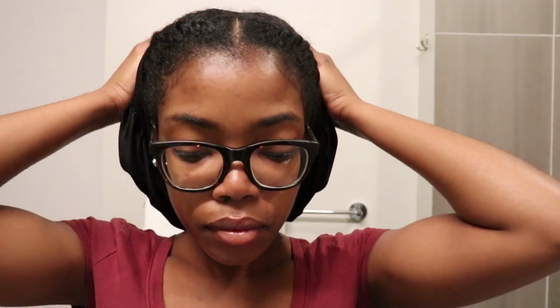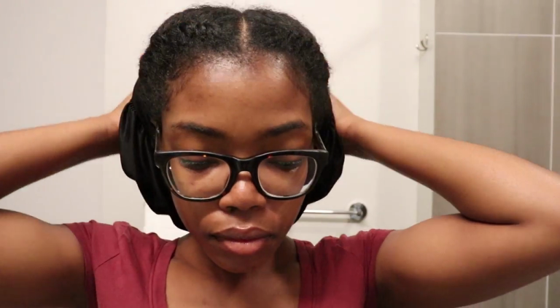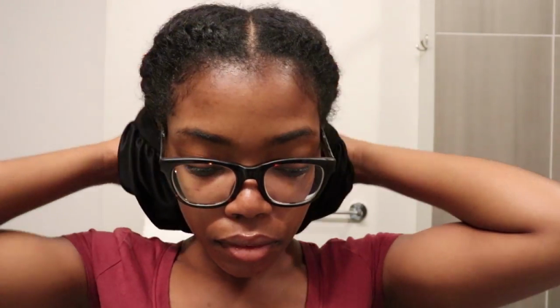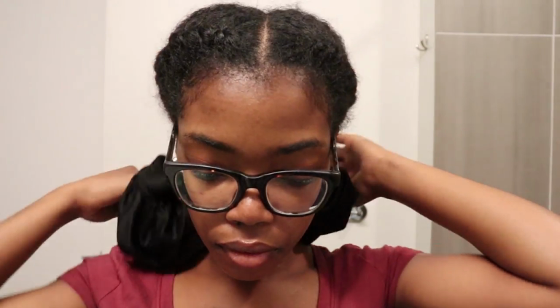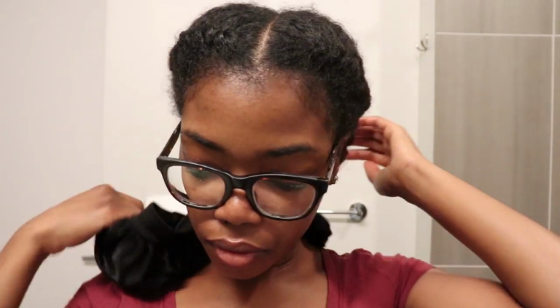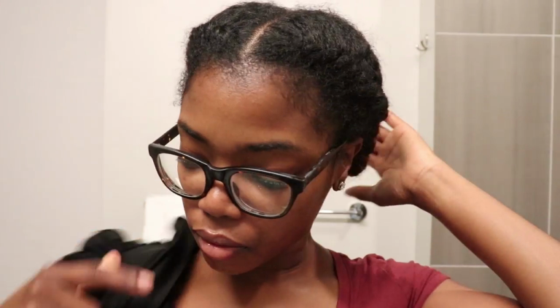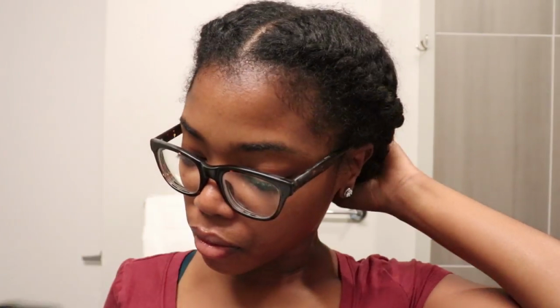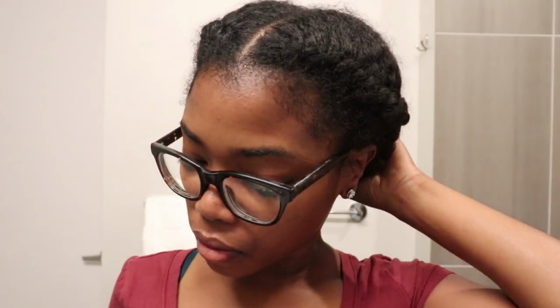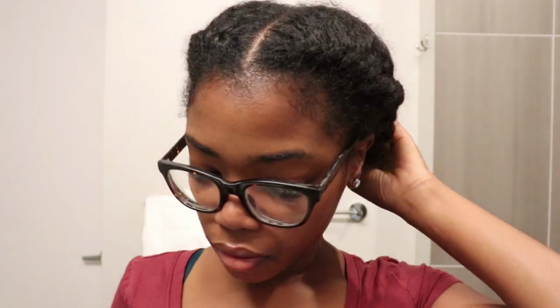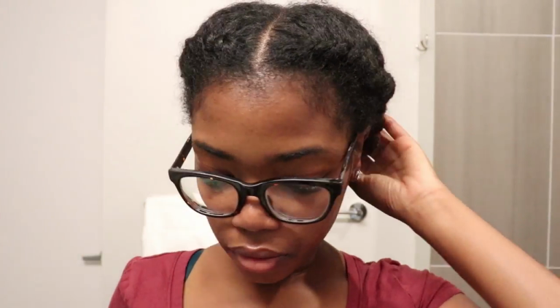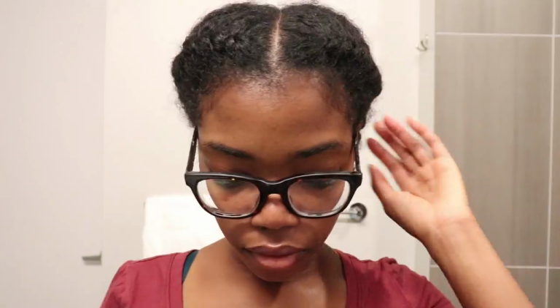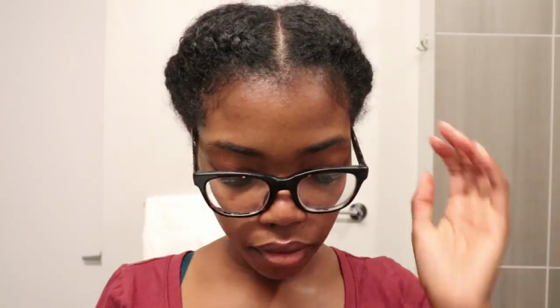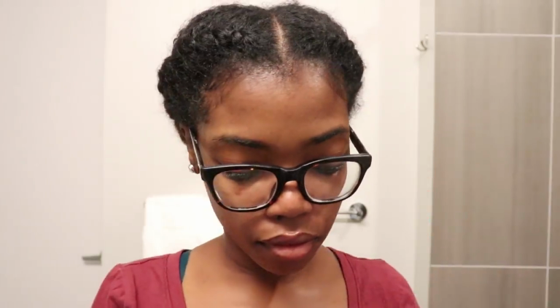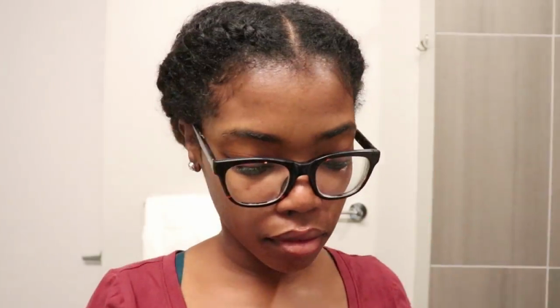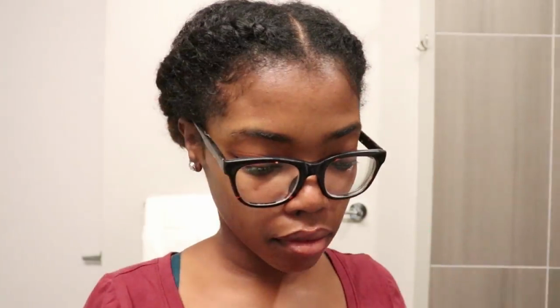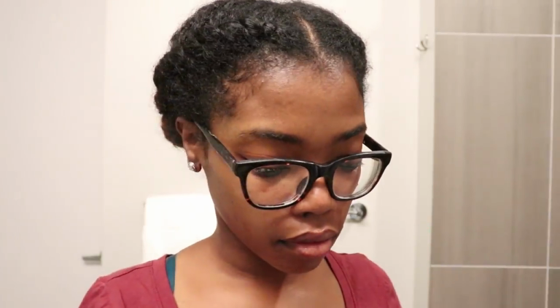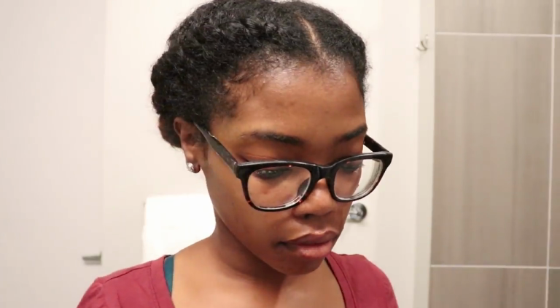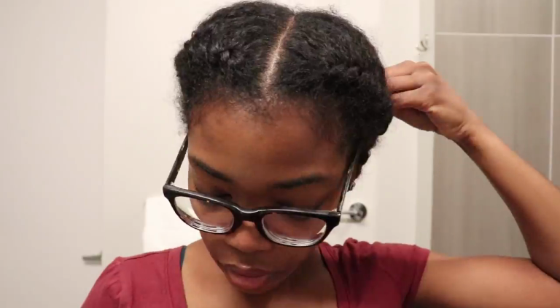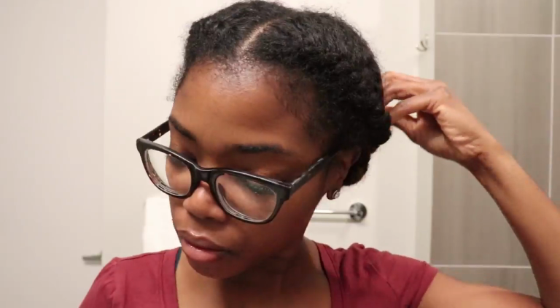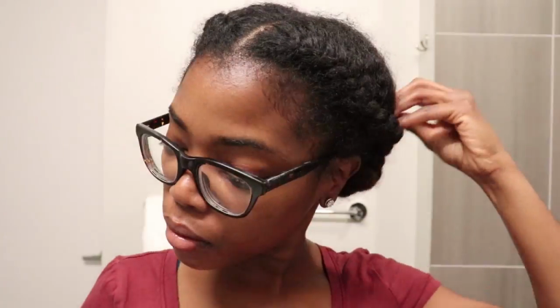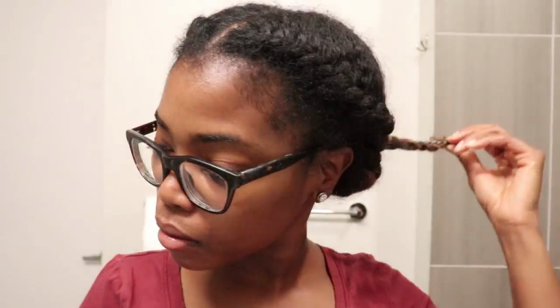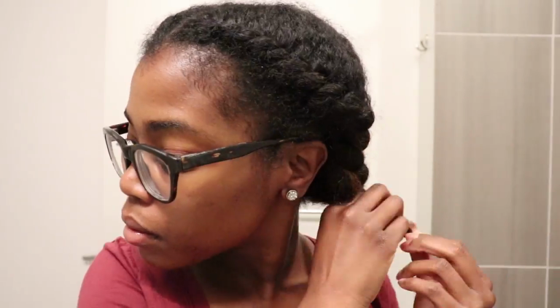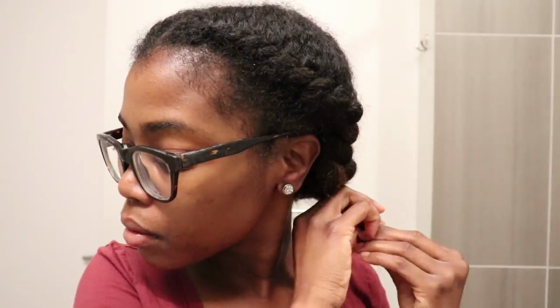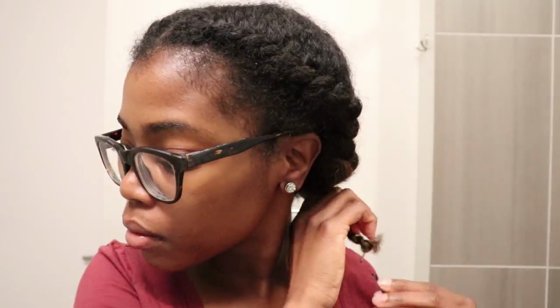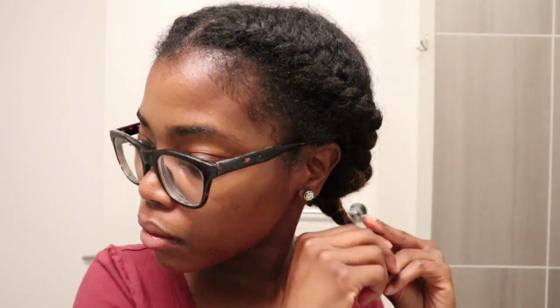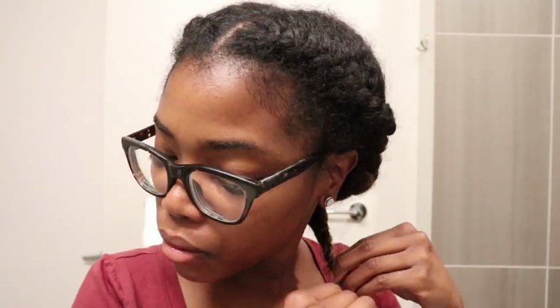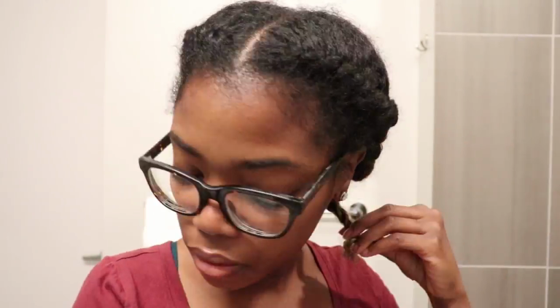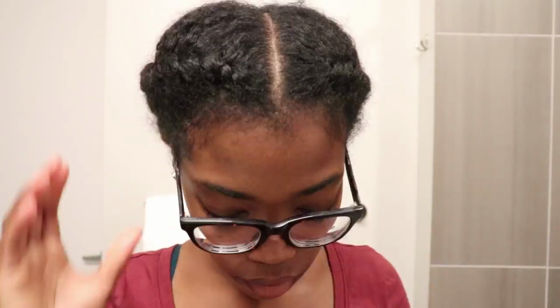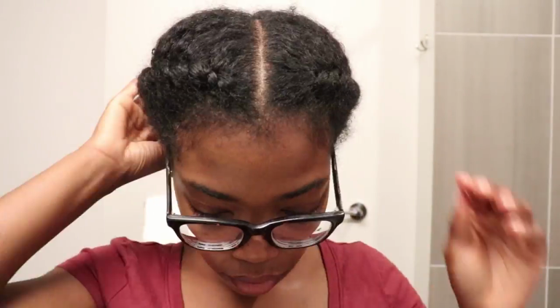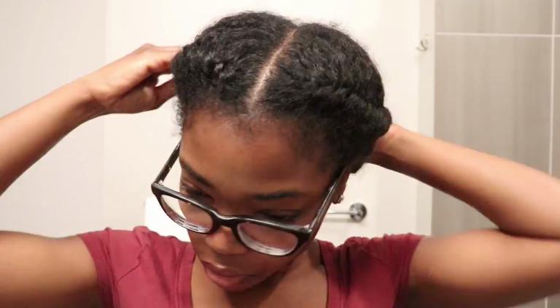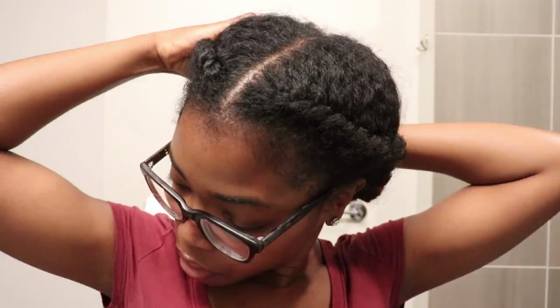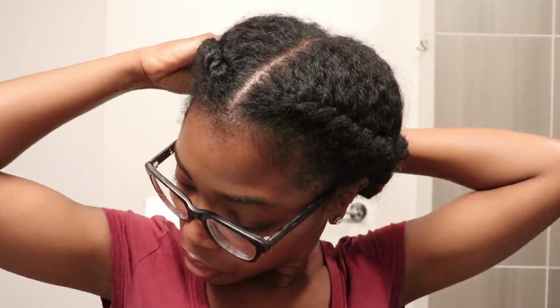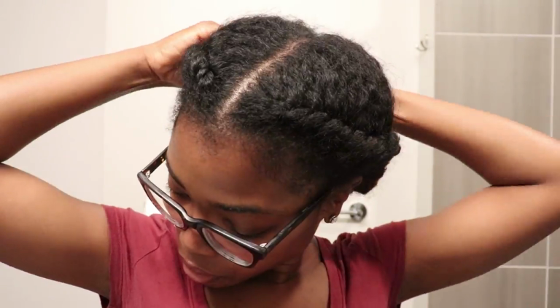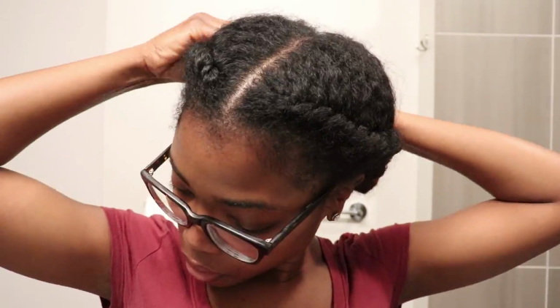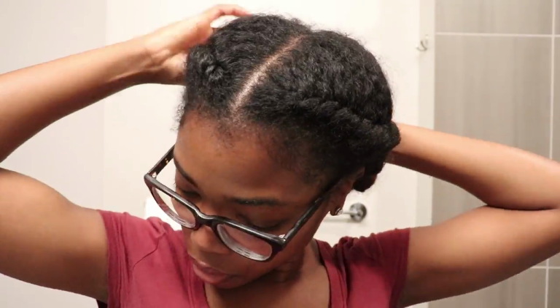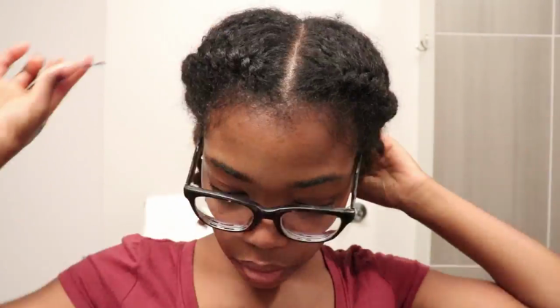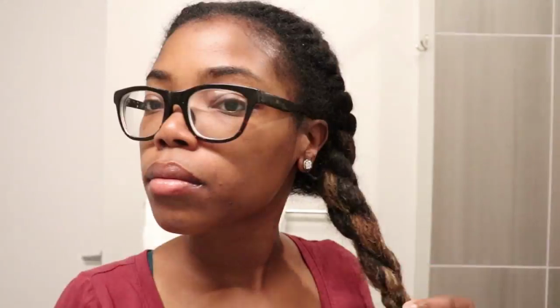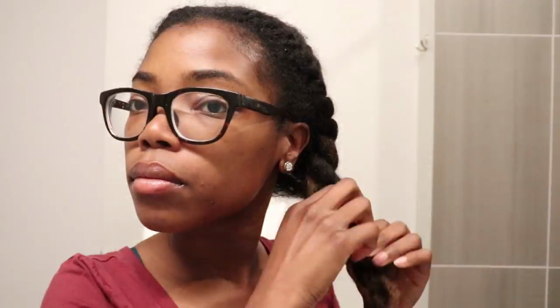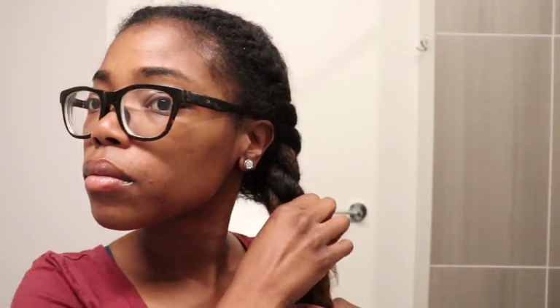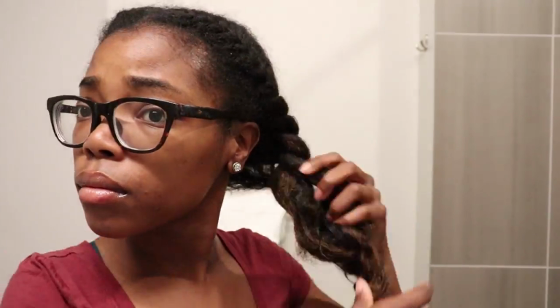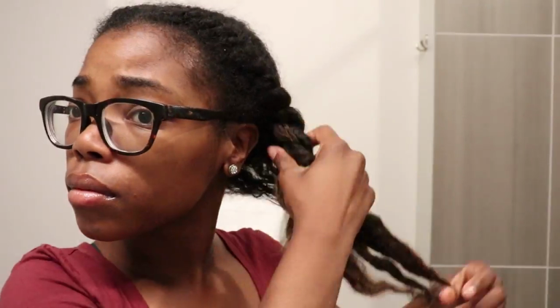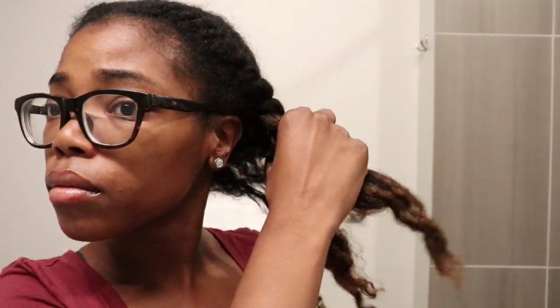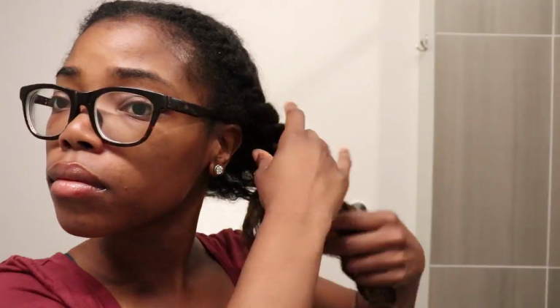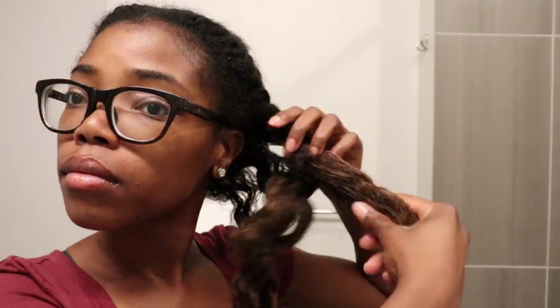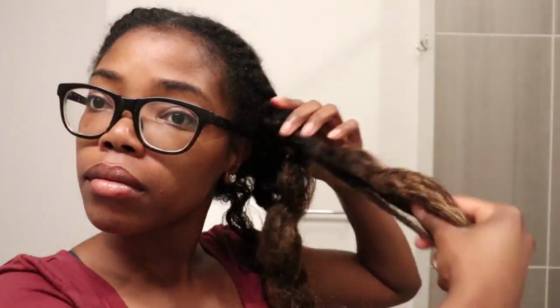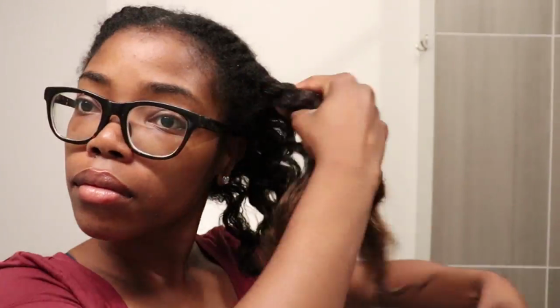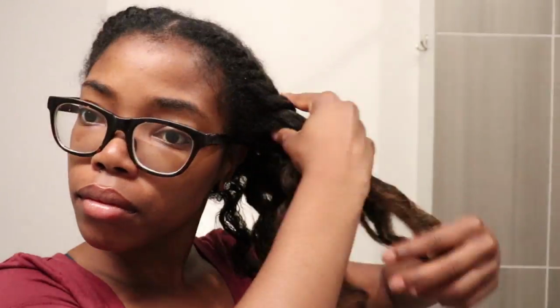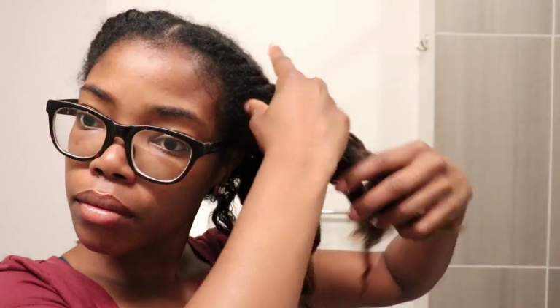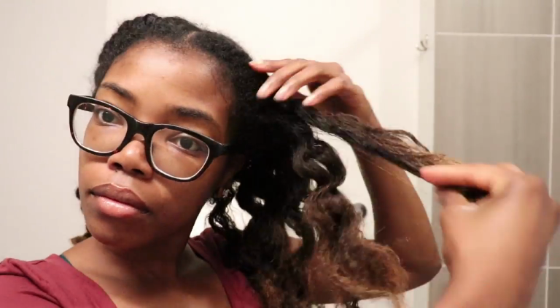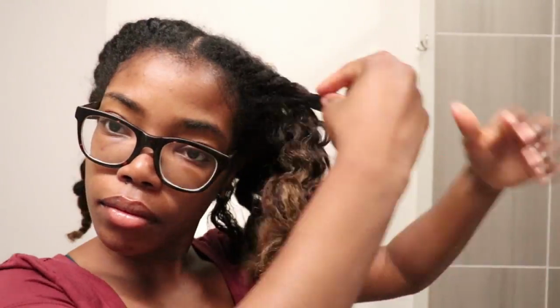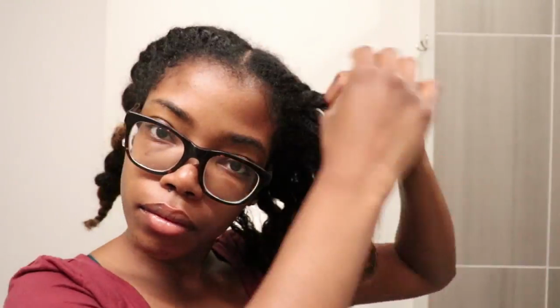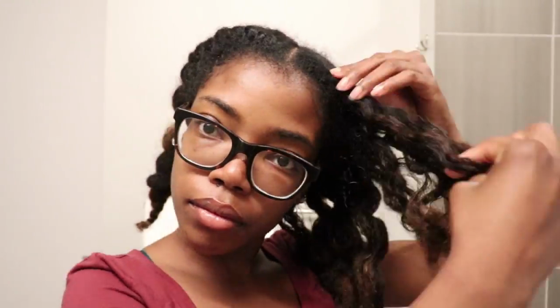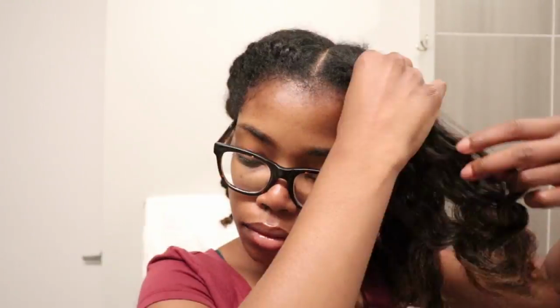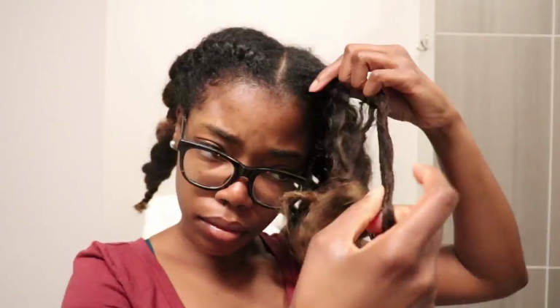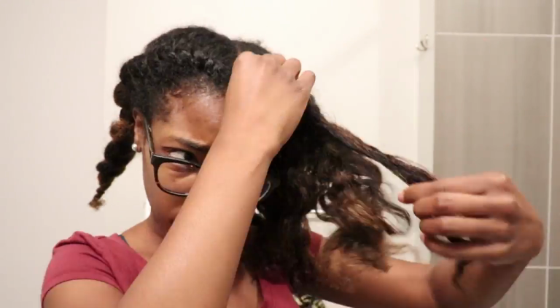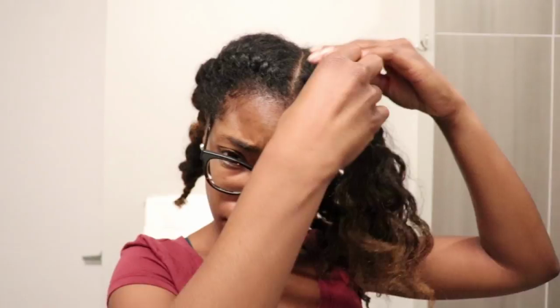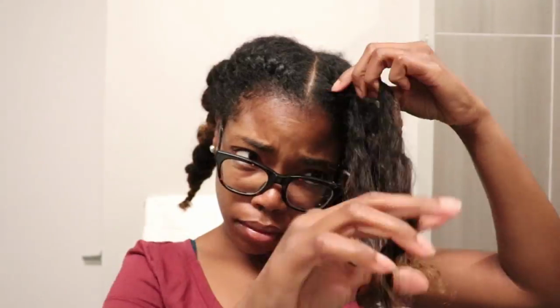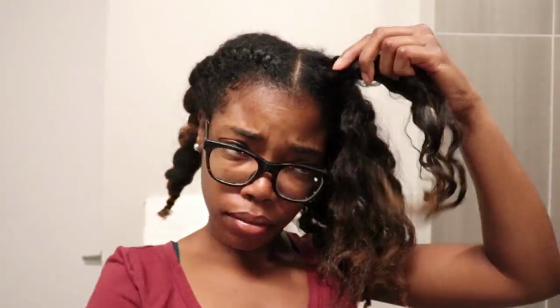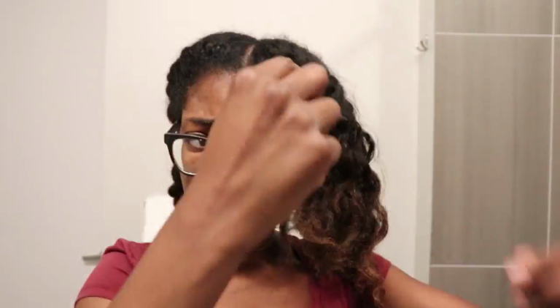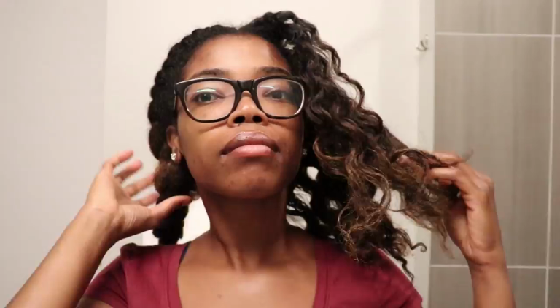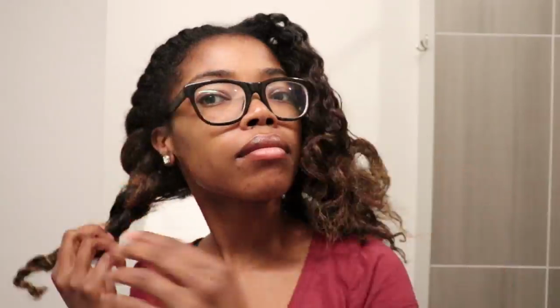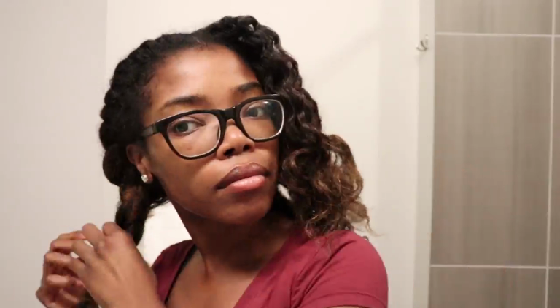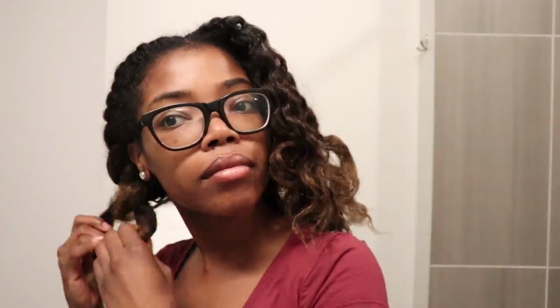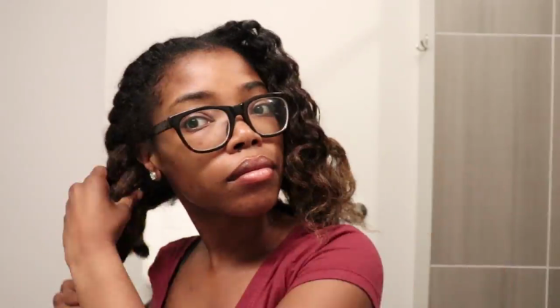I'm starting out on stretched hair and this is just an old flat twist style that I had. So I started by unraveling the flat twists.